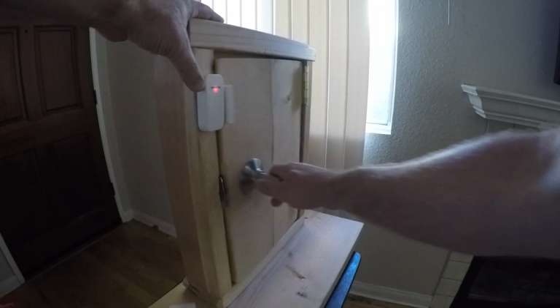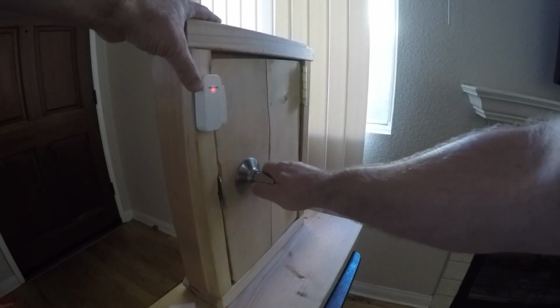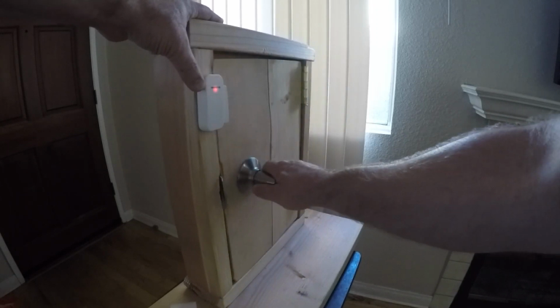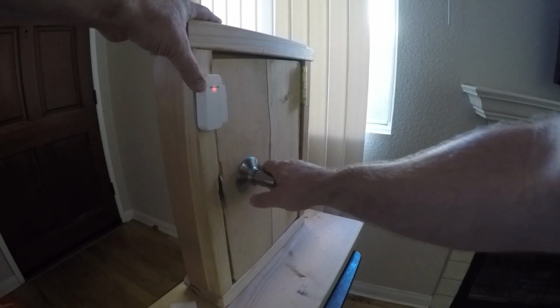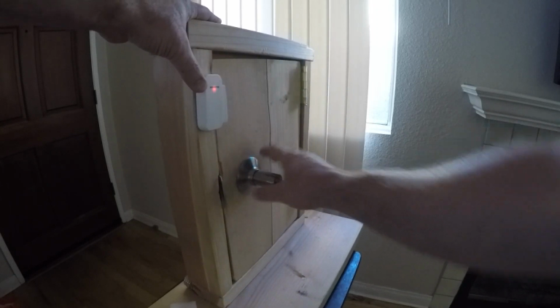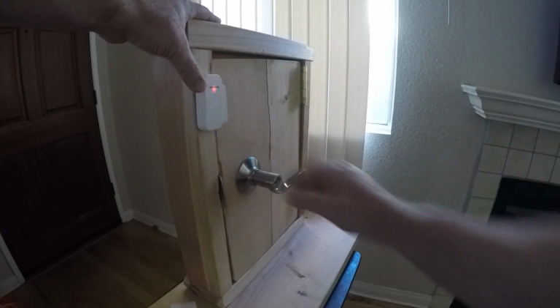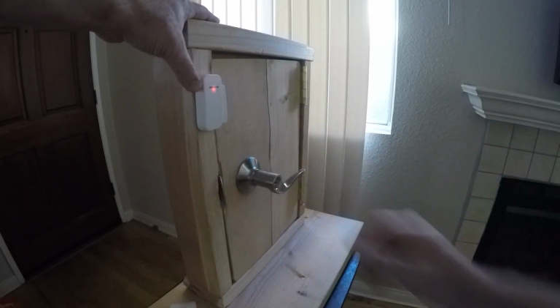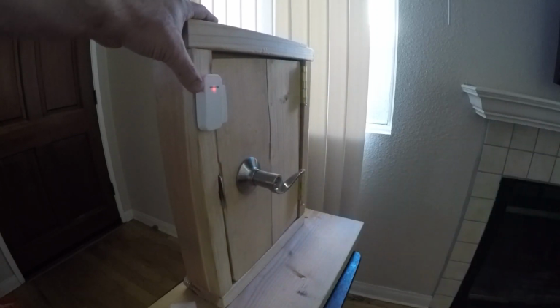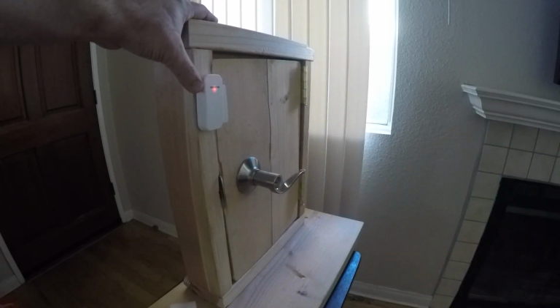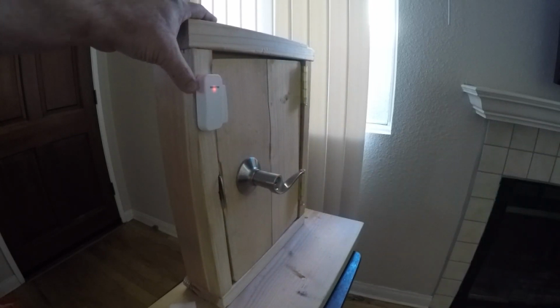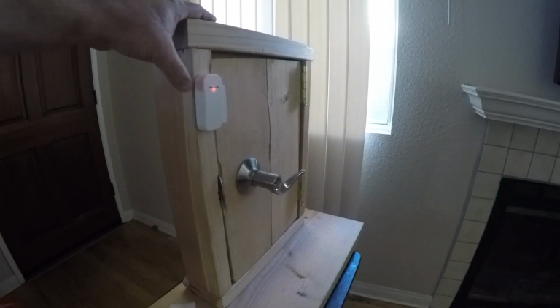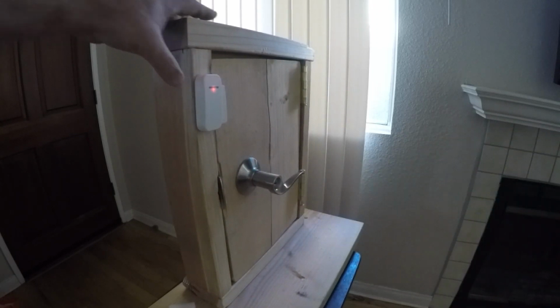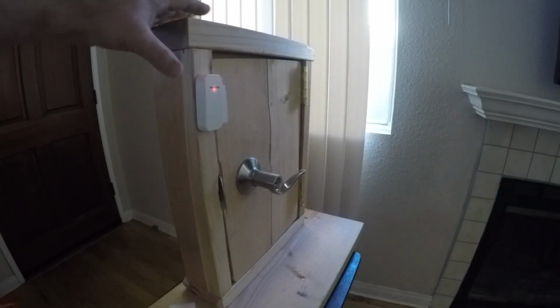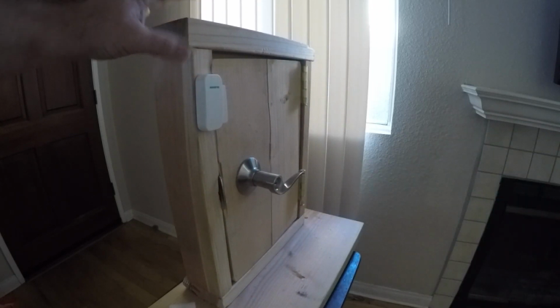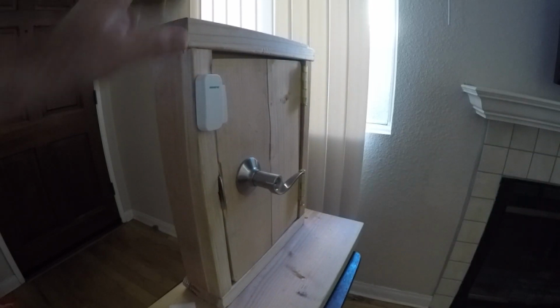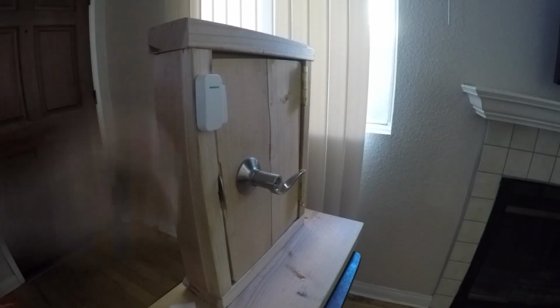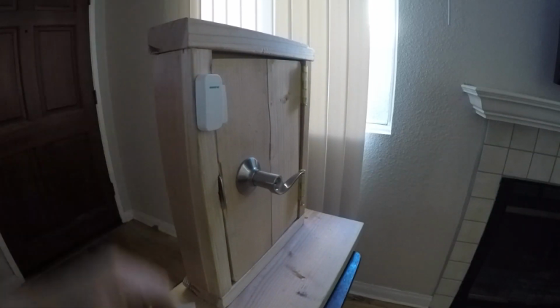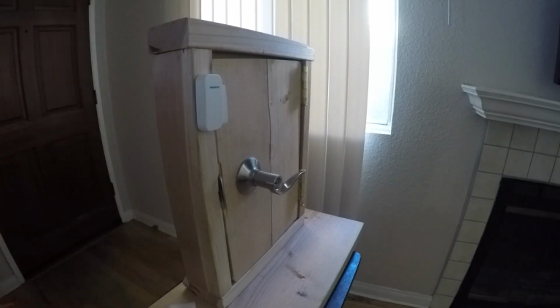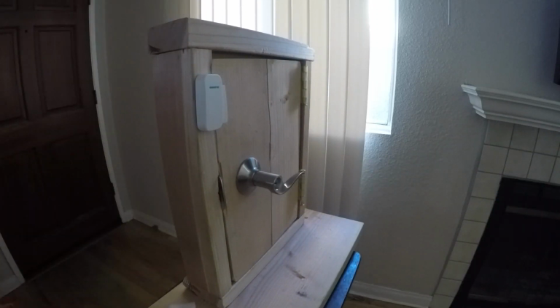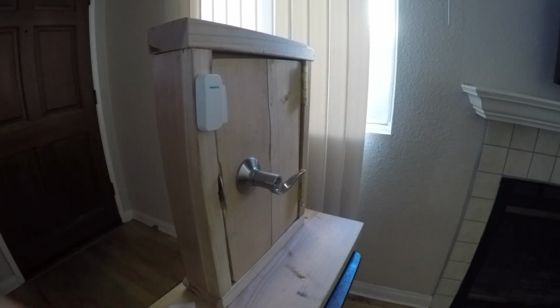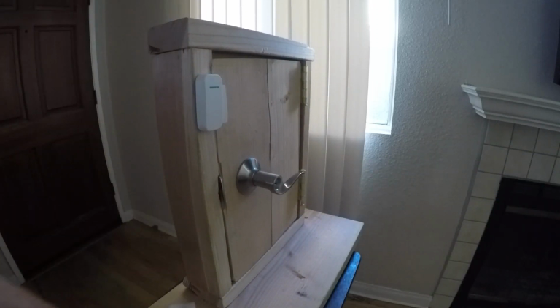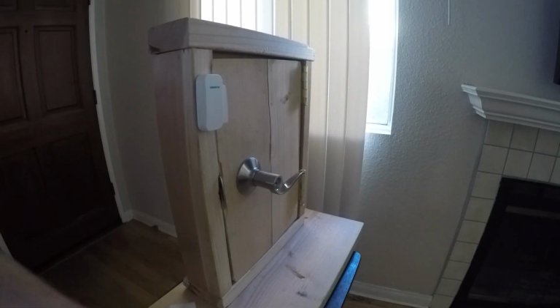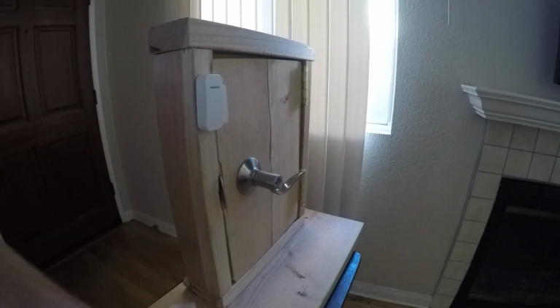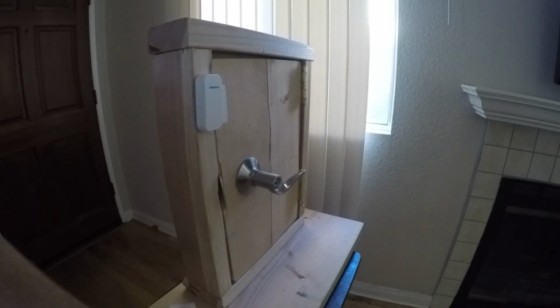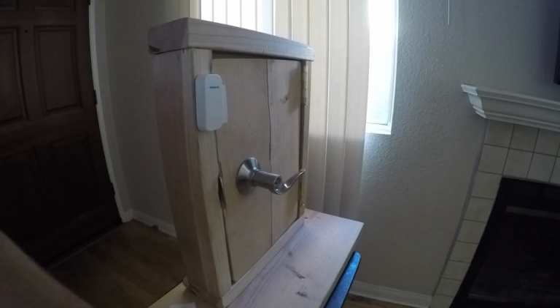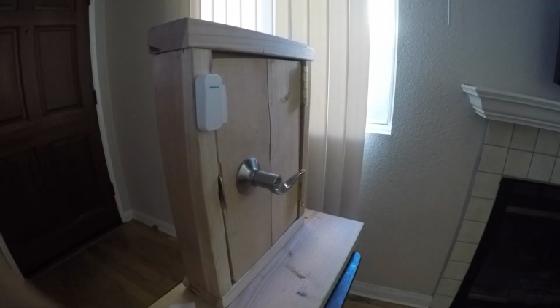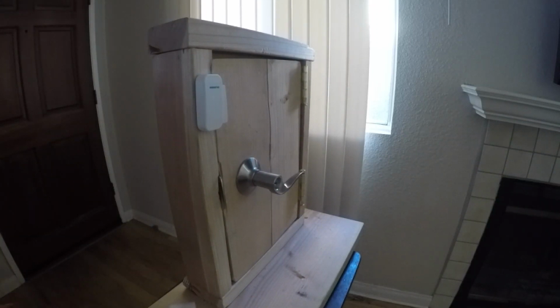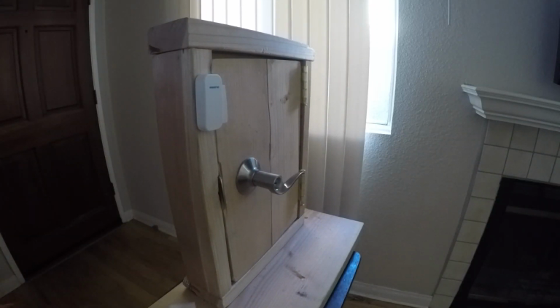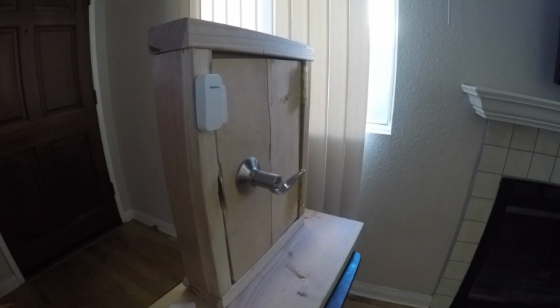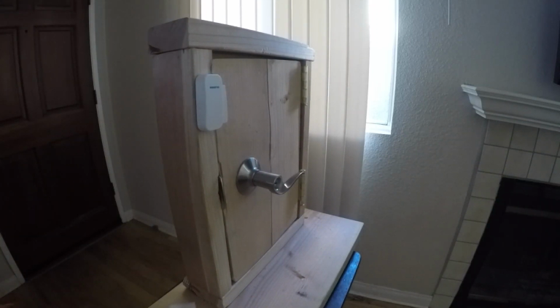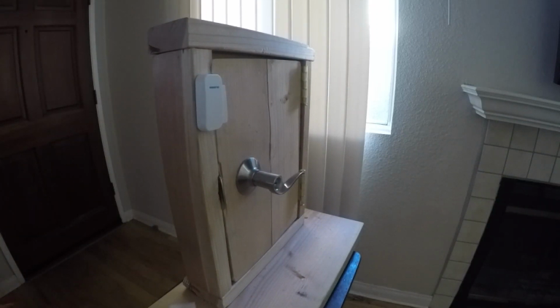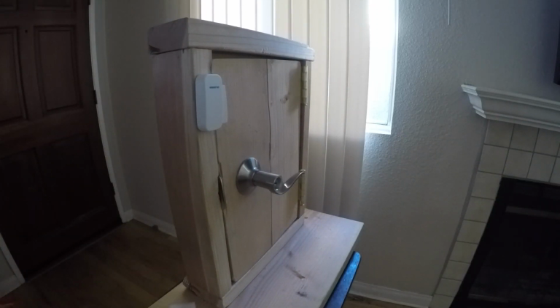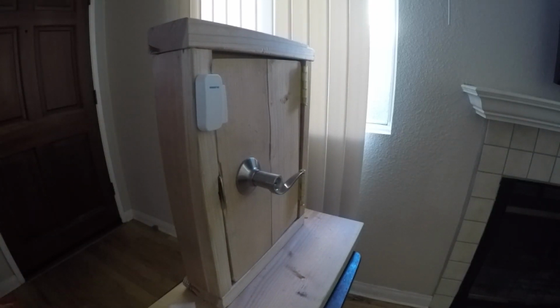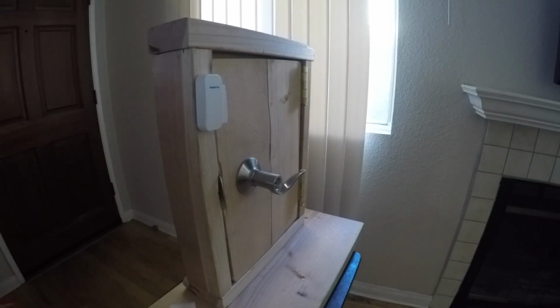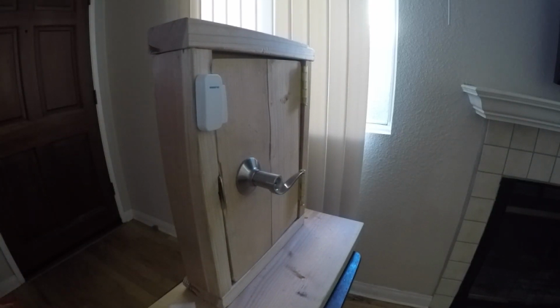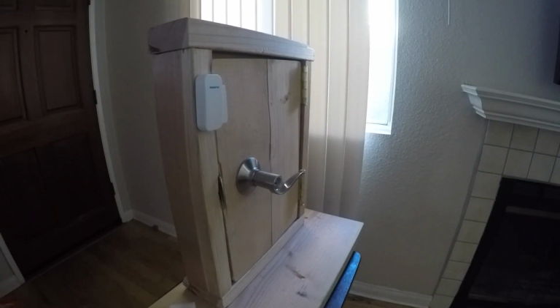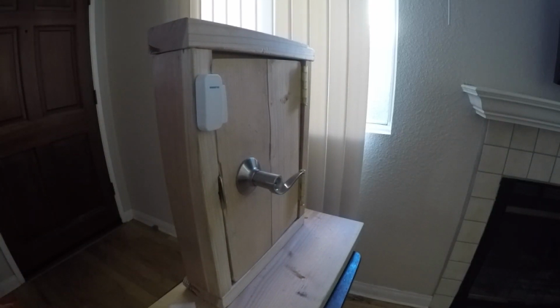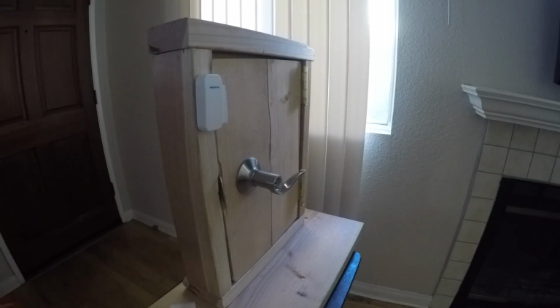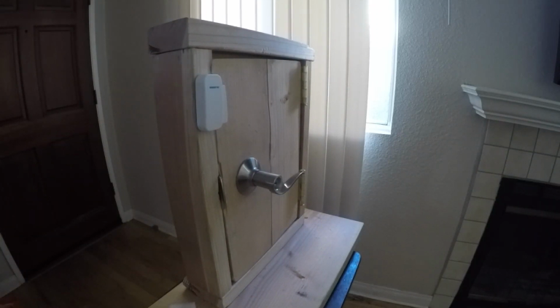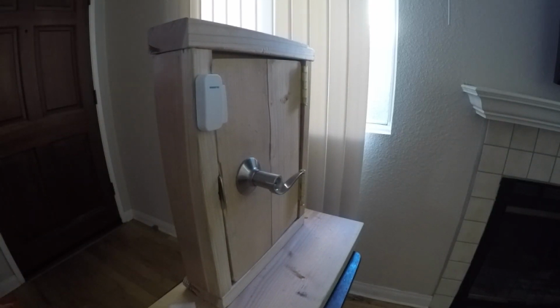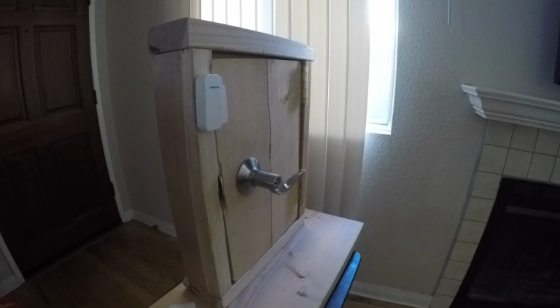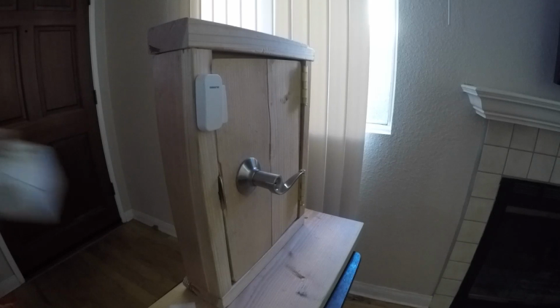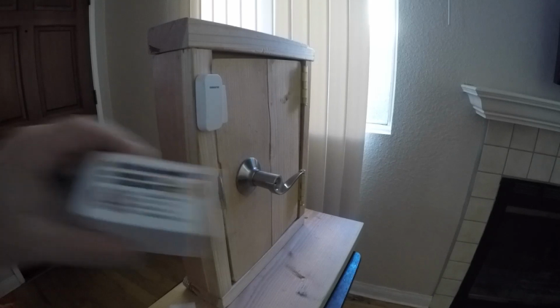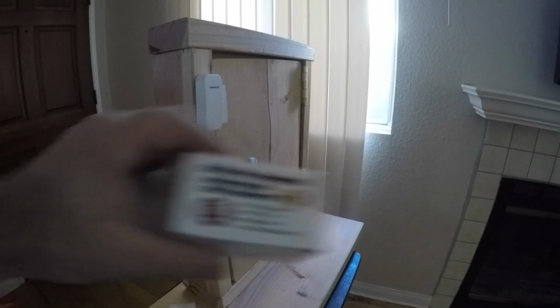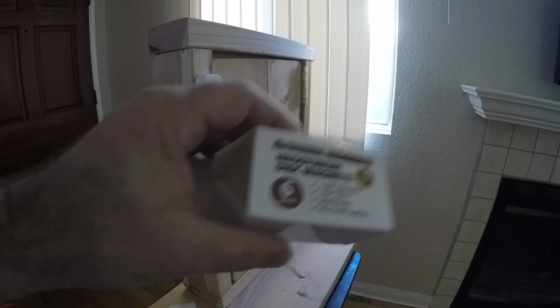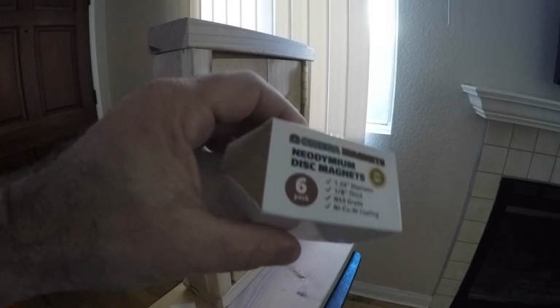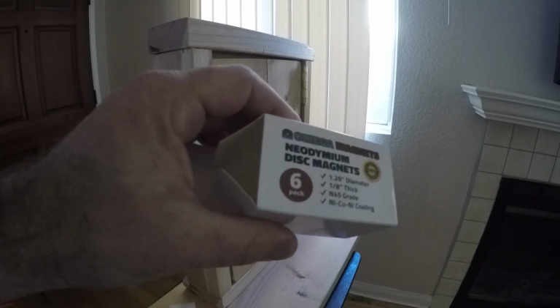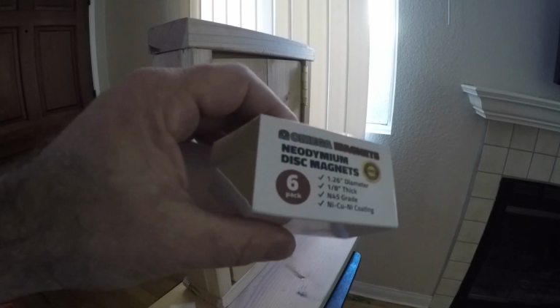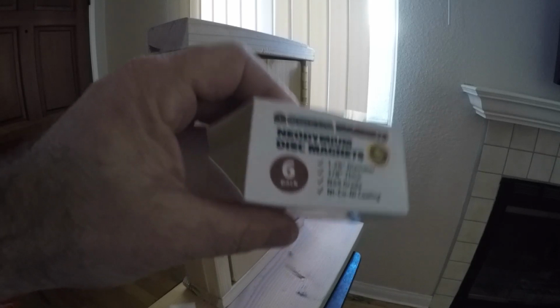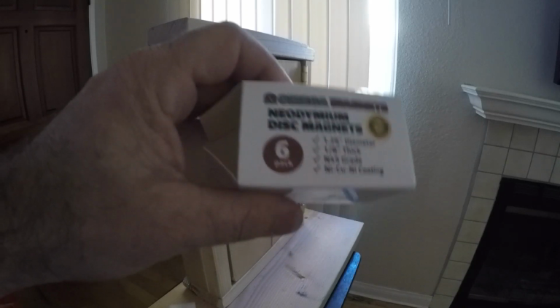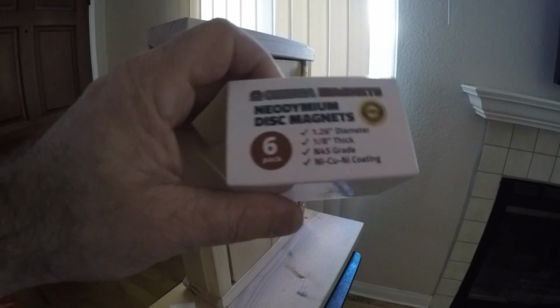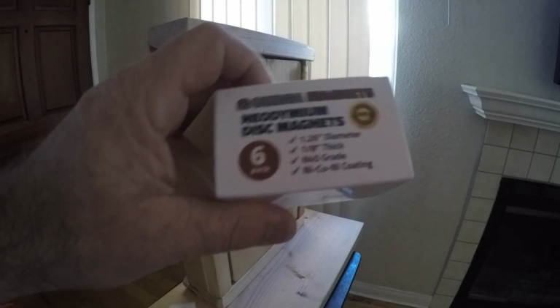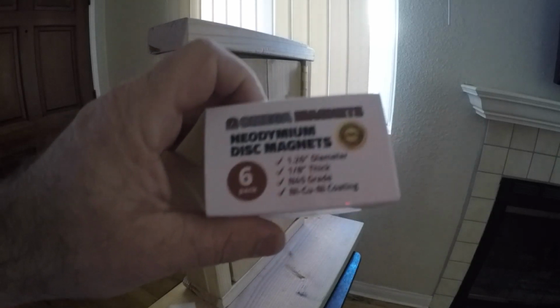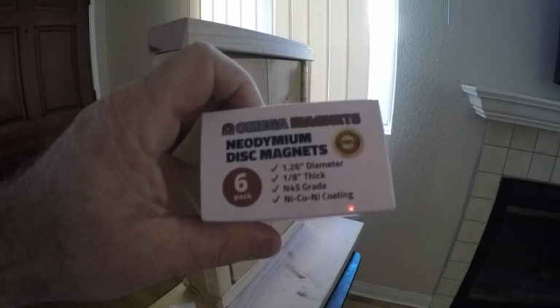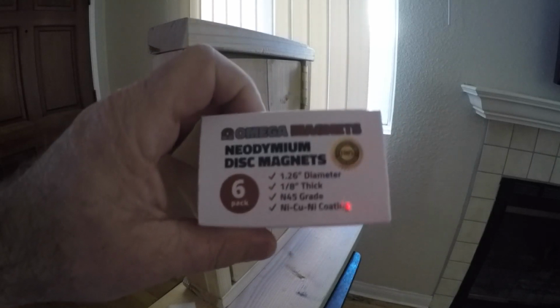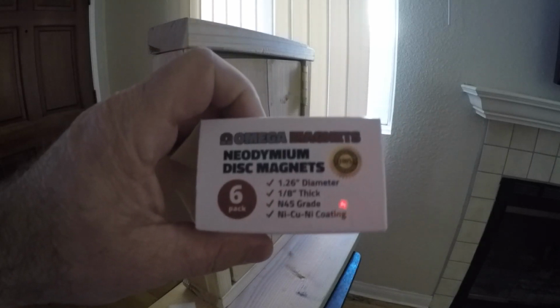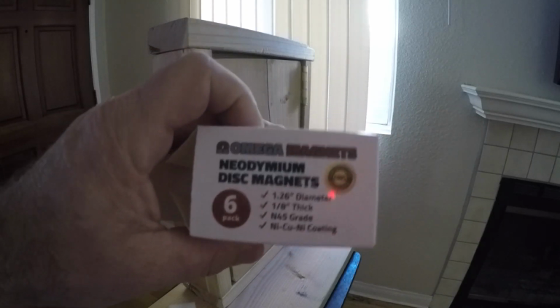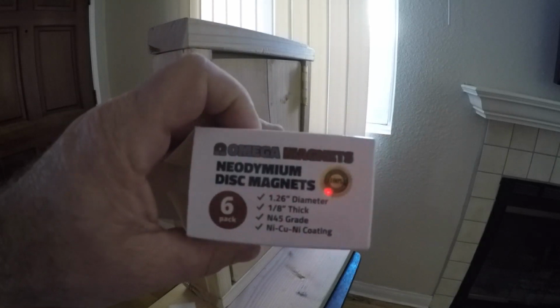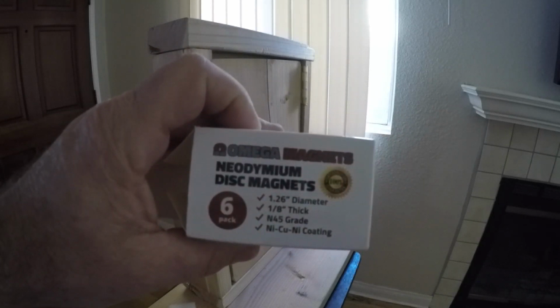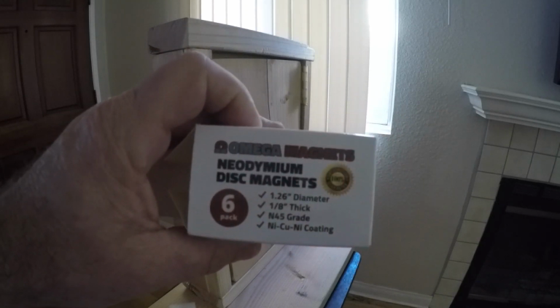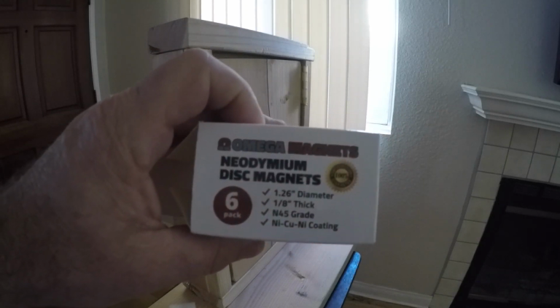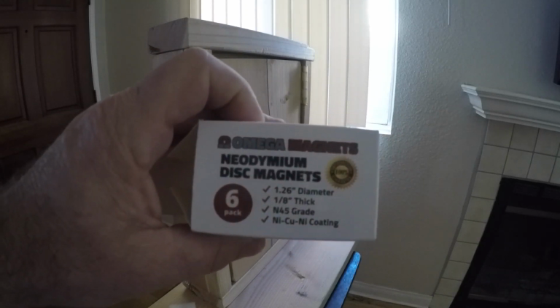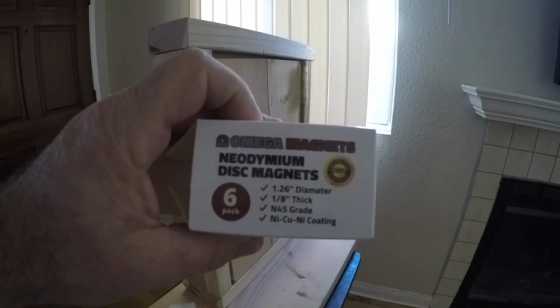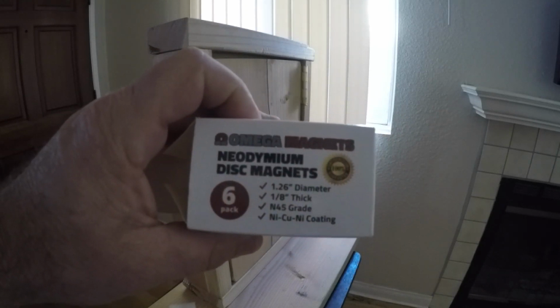Now what if I were to use magnets to try to circumvent this? Here's some strong magnets I pulled off of Amazon.